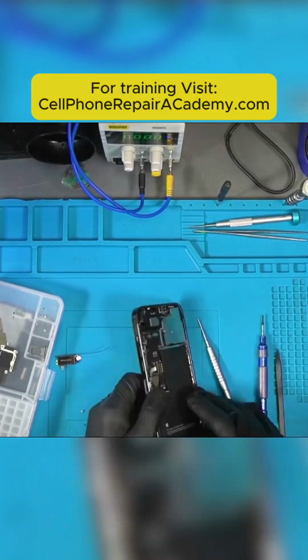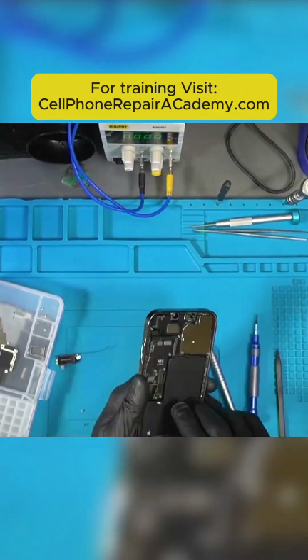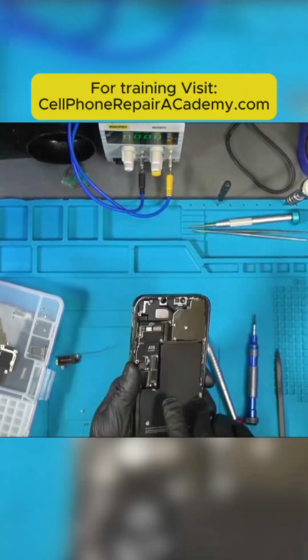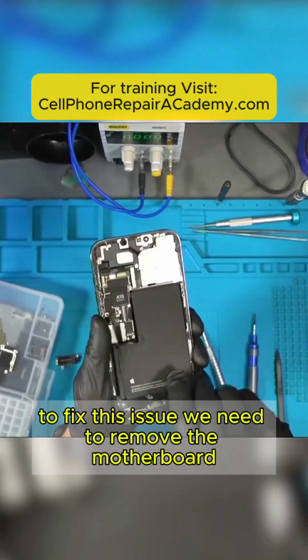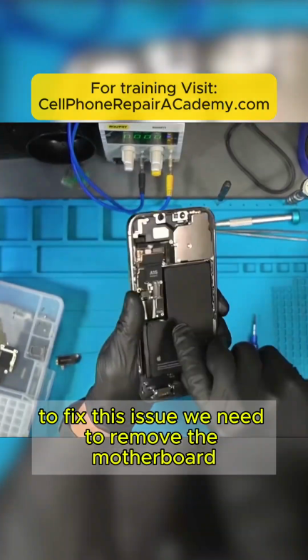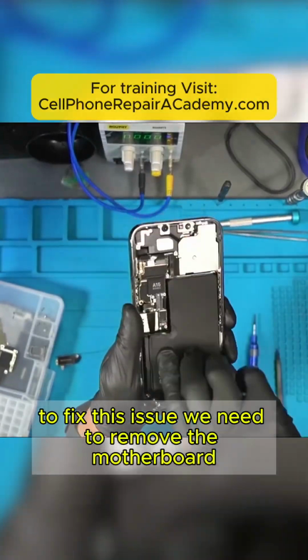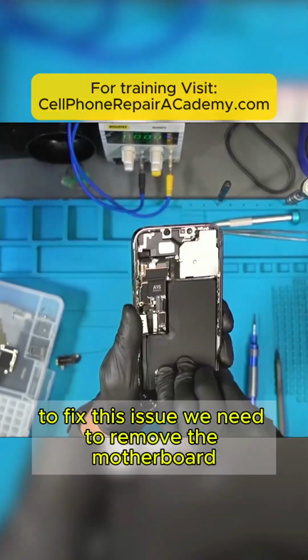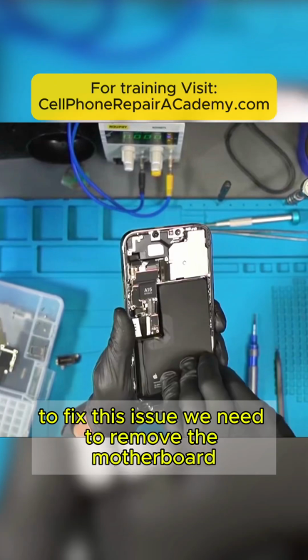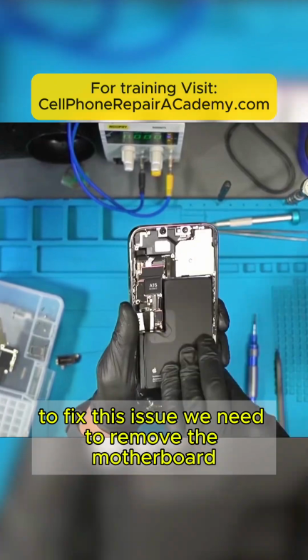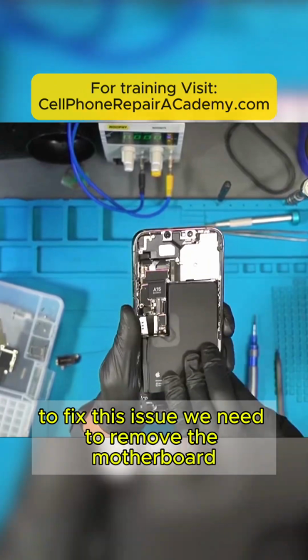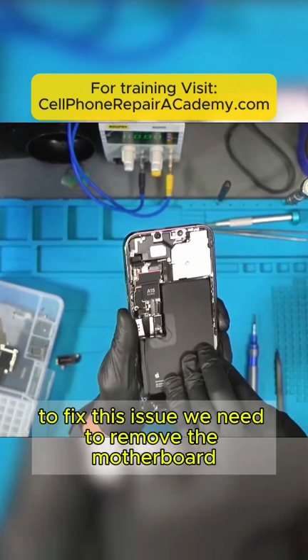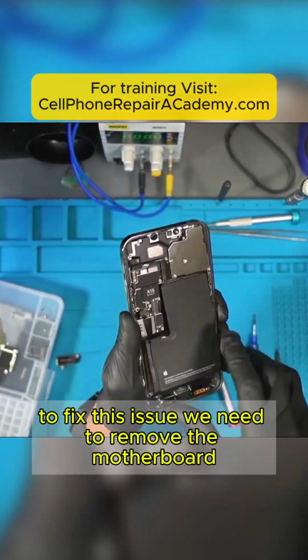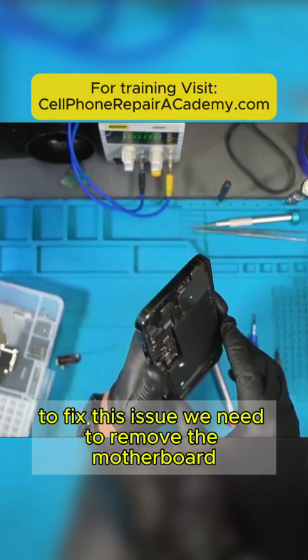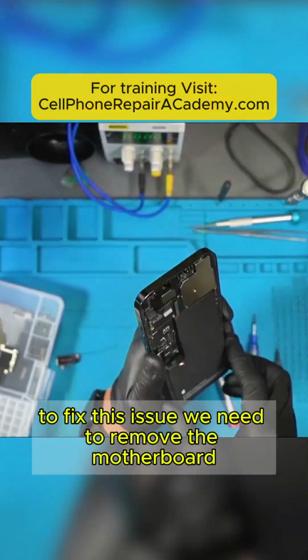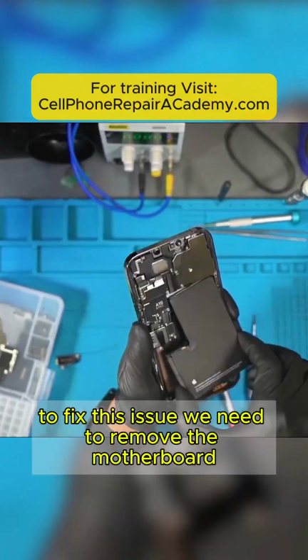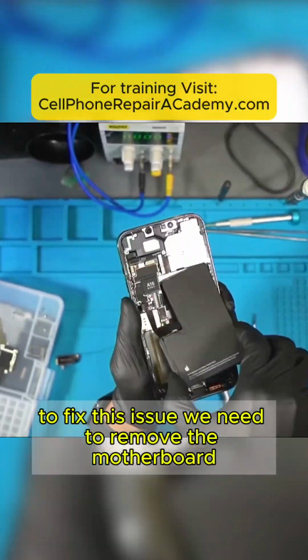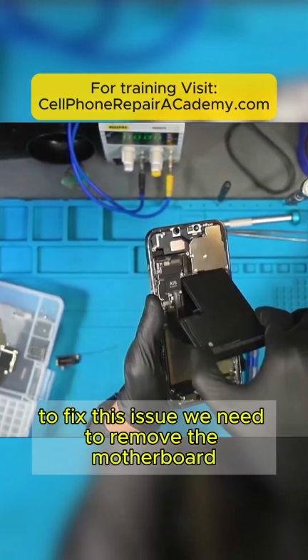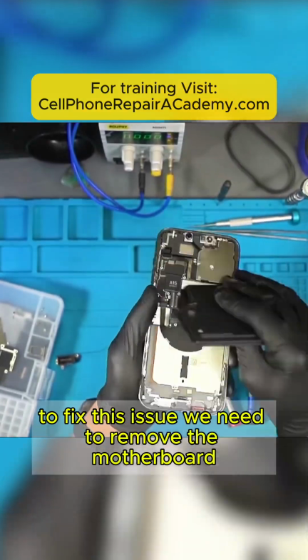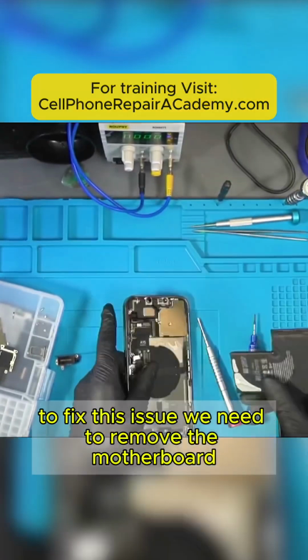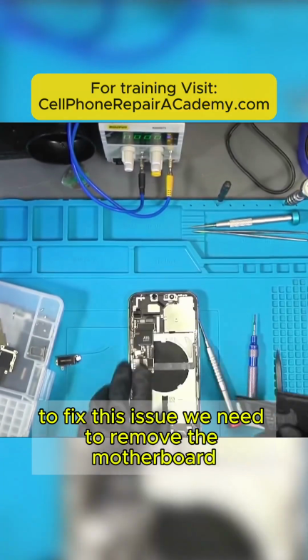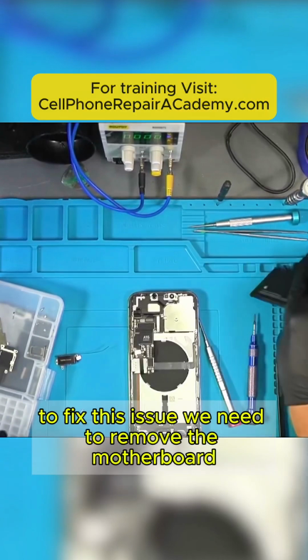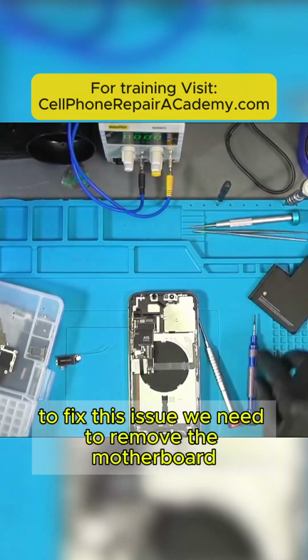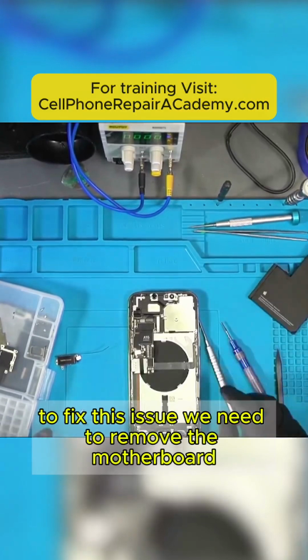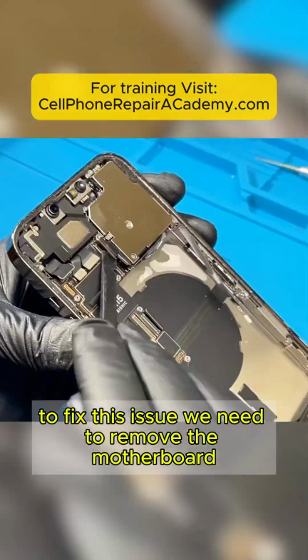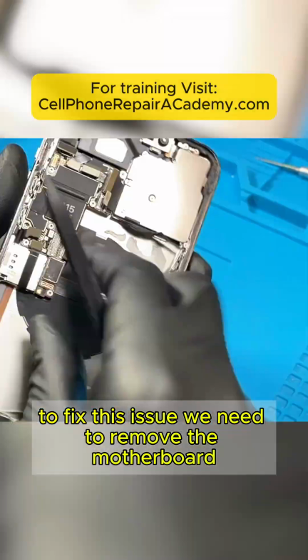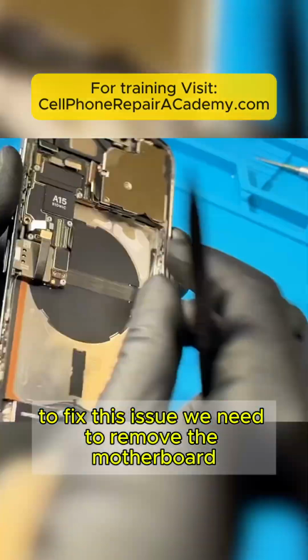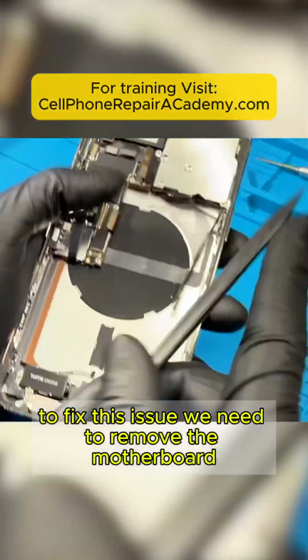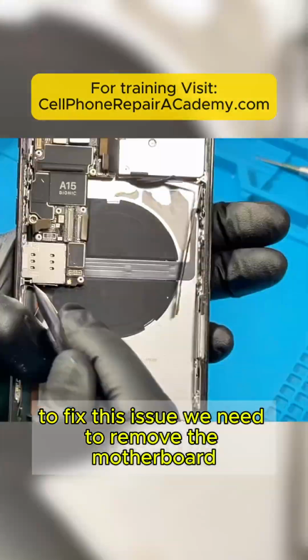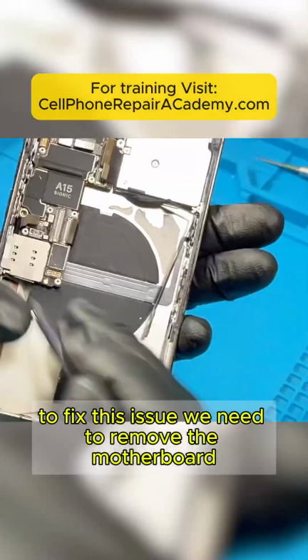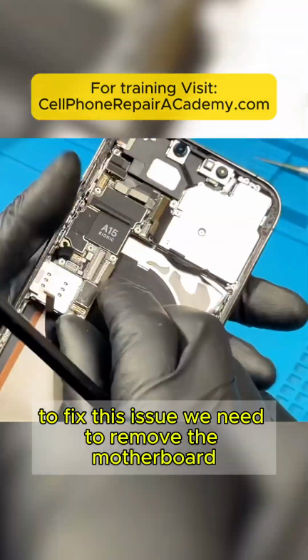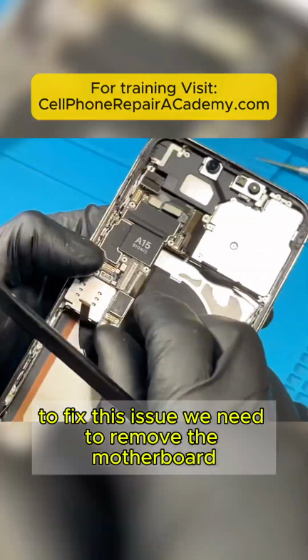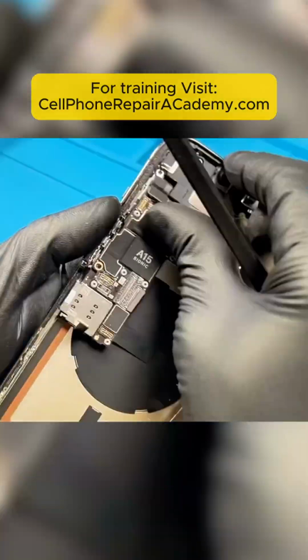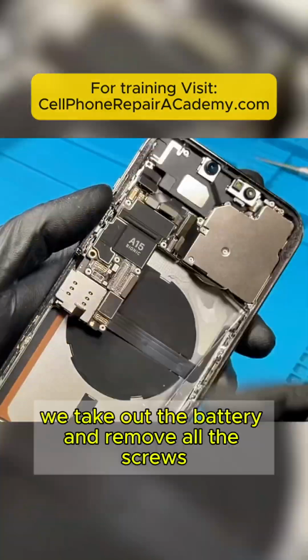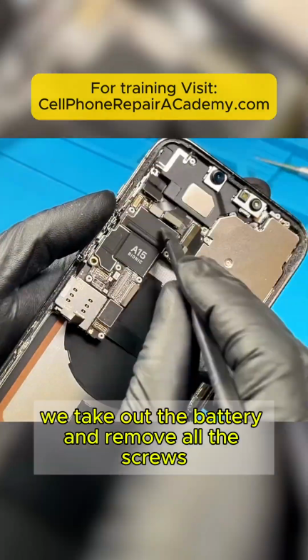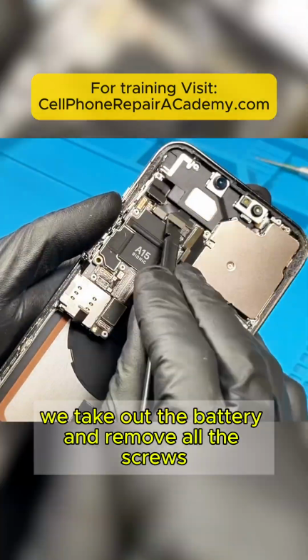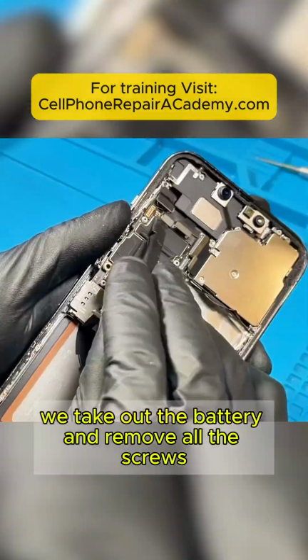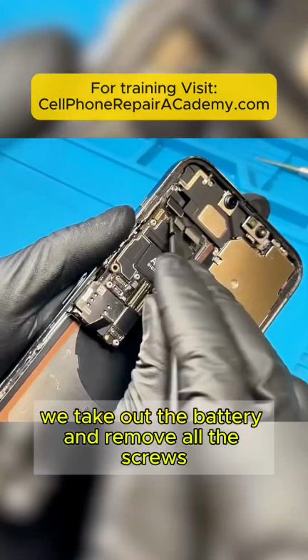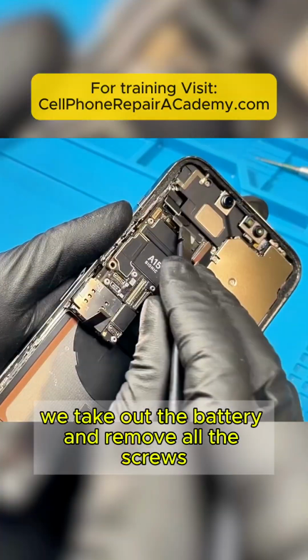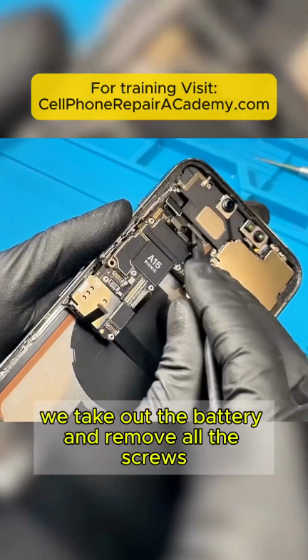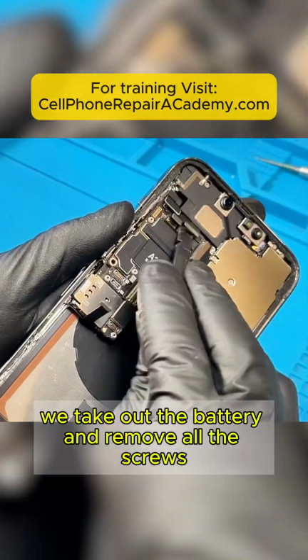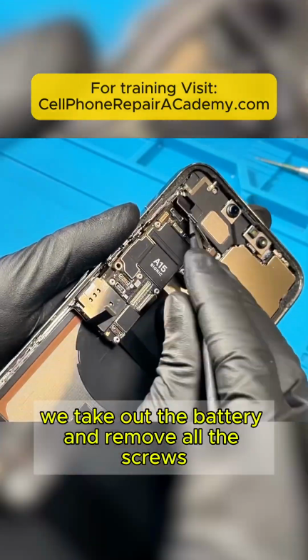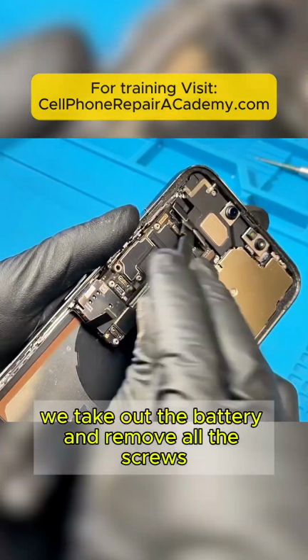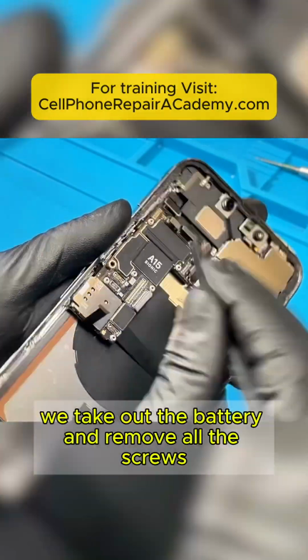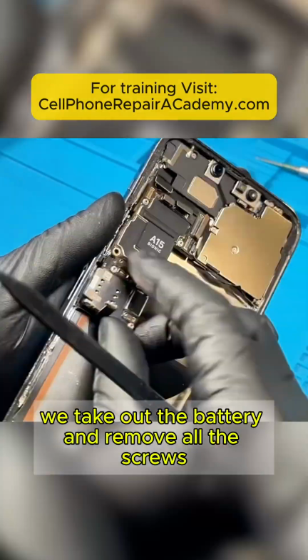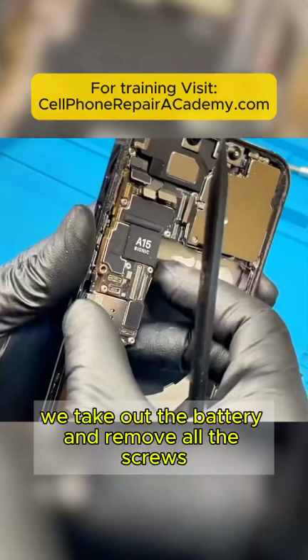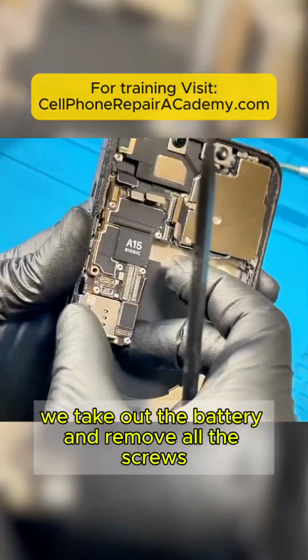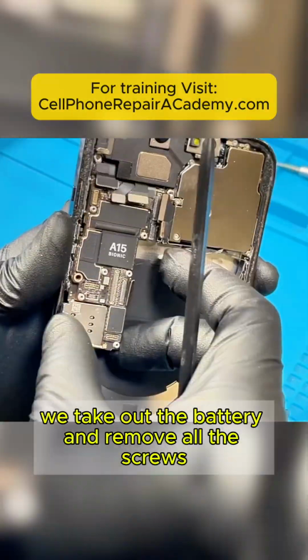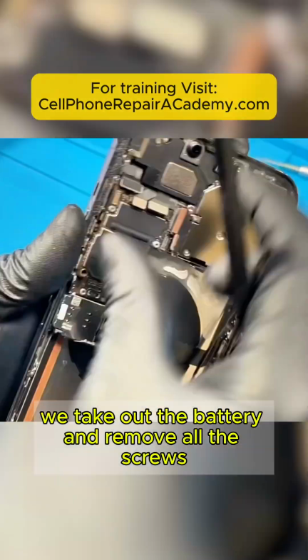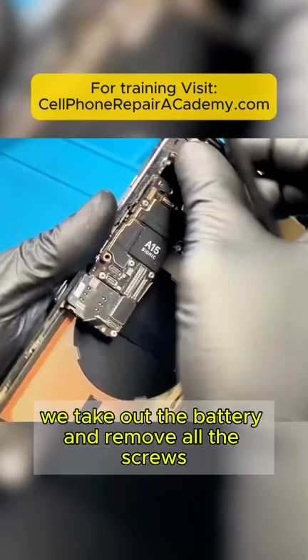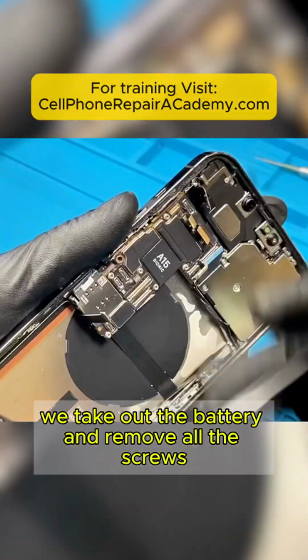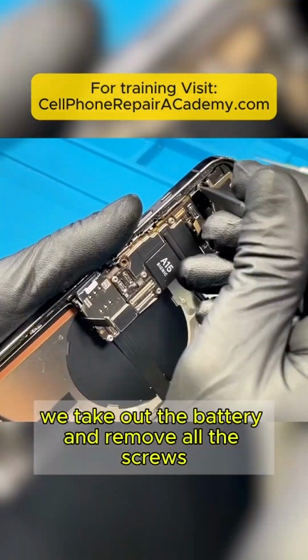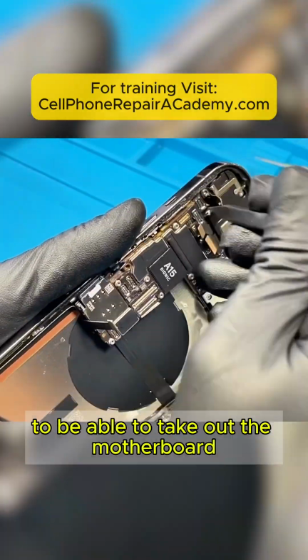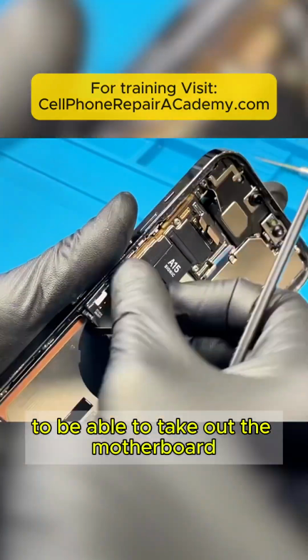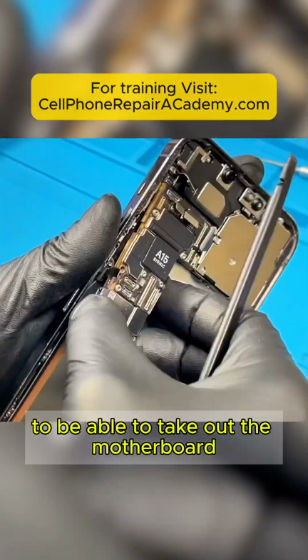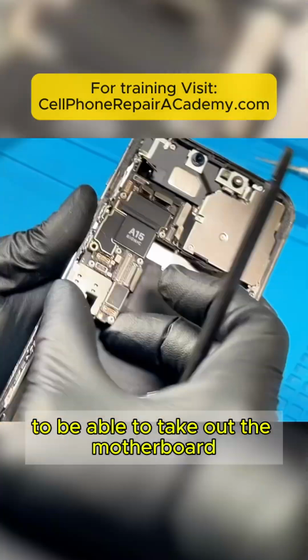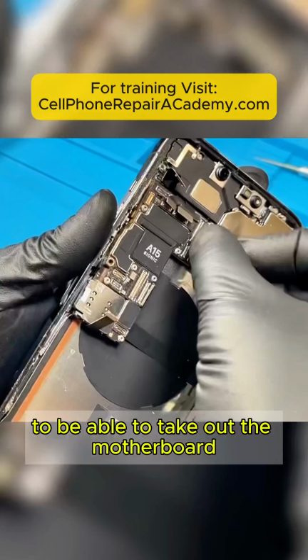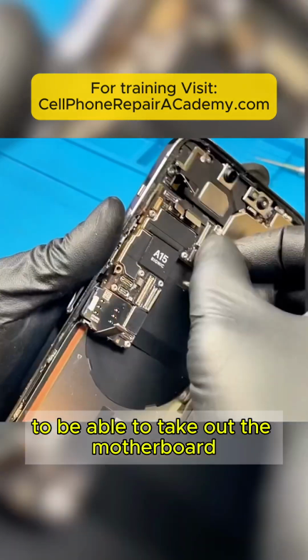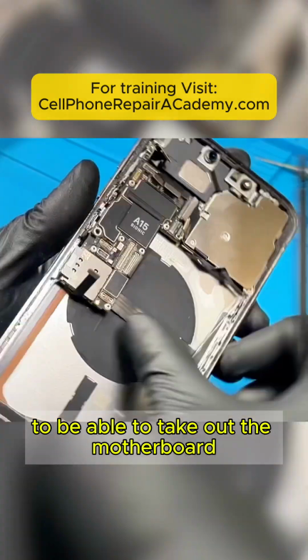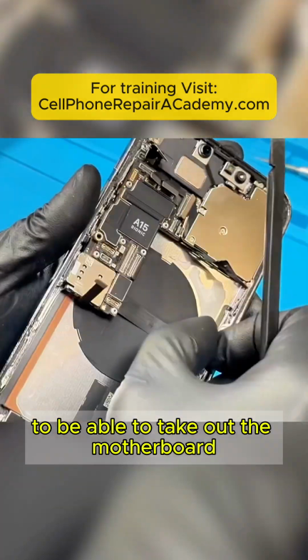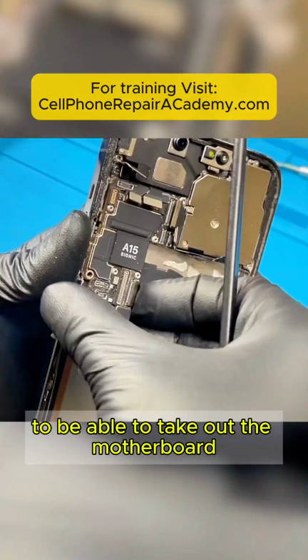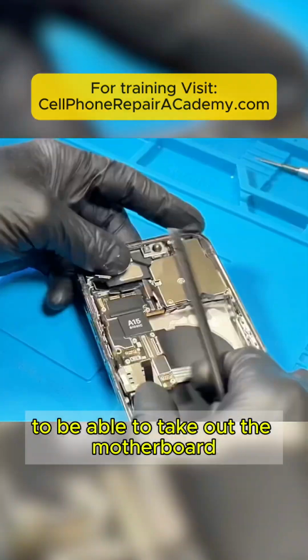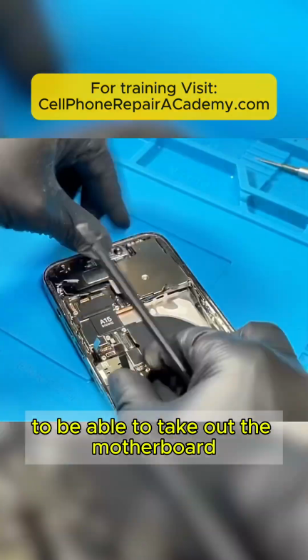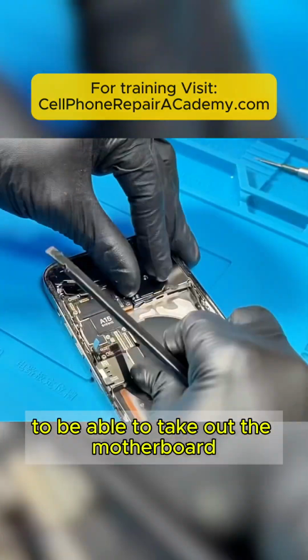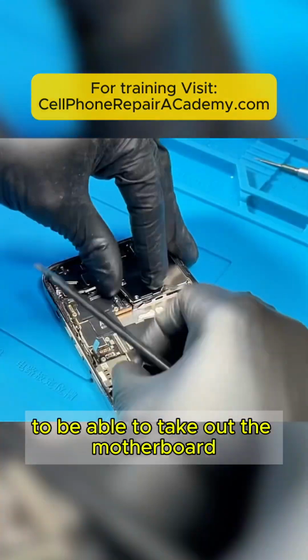To fix this issue, we need to remove the motherboard. We take out the battery and remove all the screws to be able to take out the motherboard.